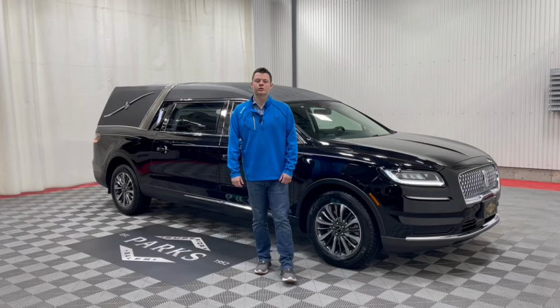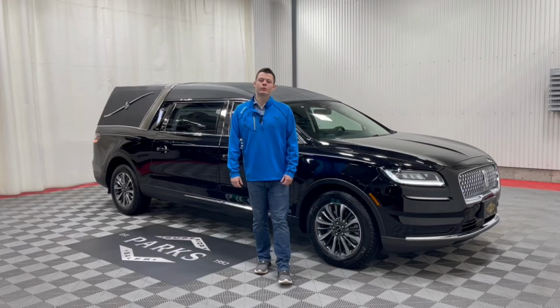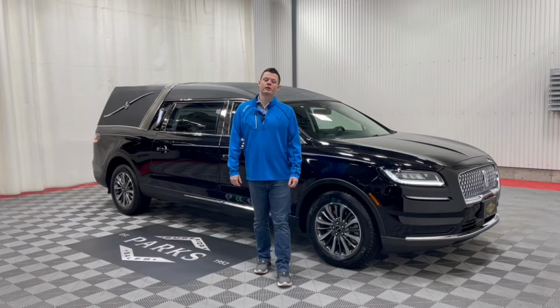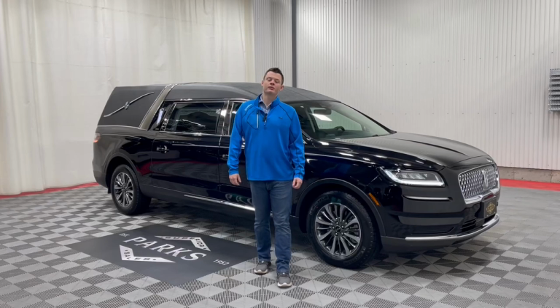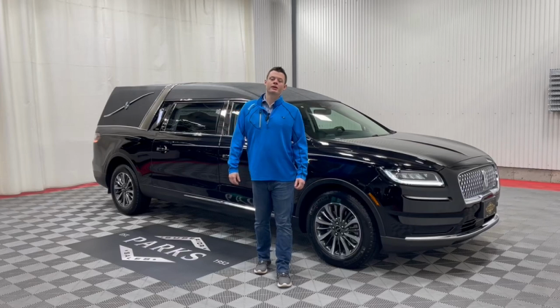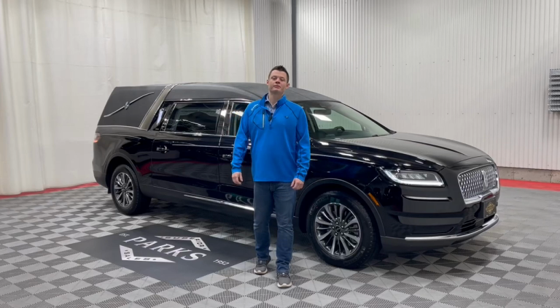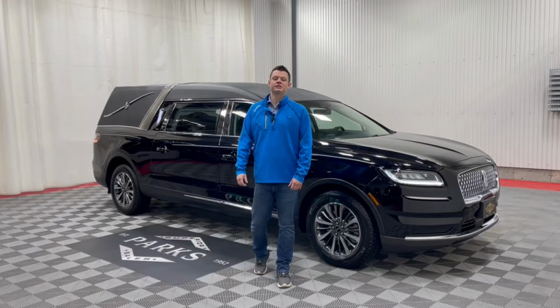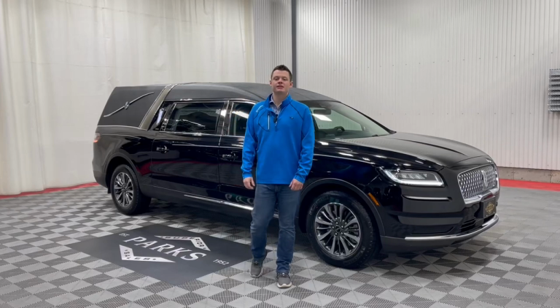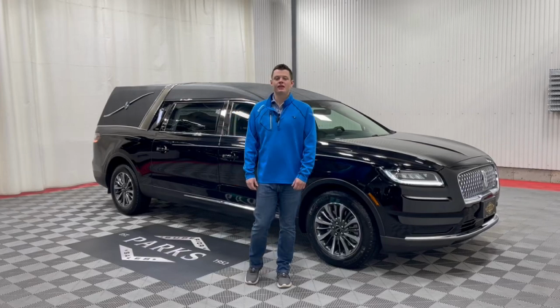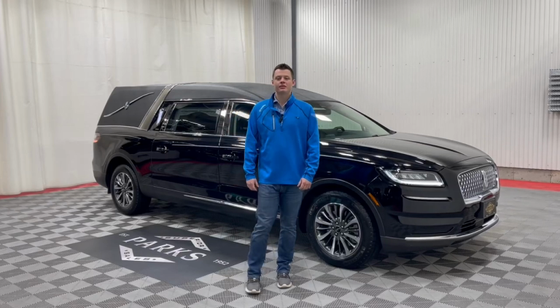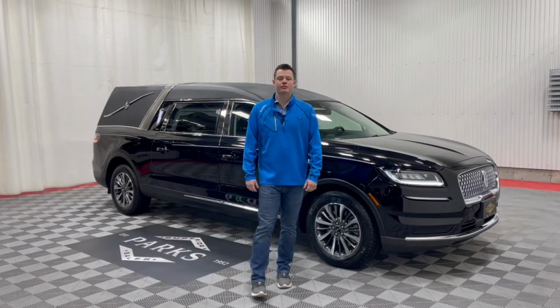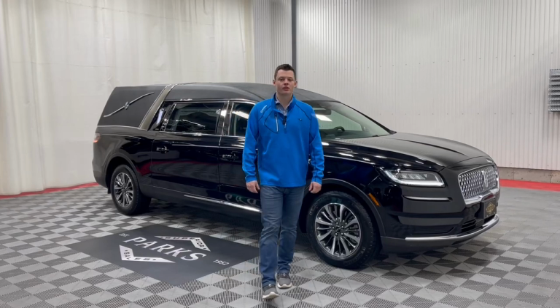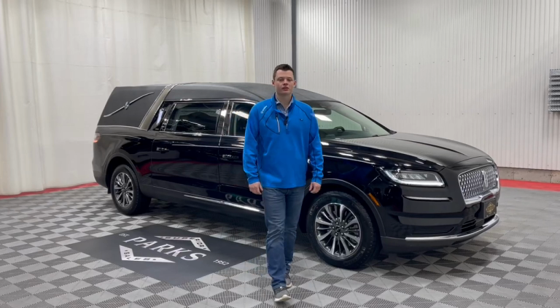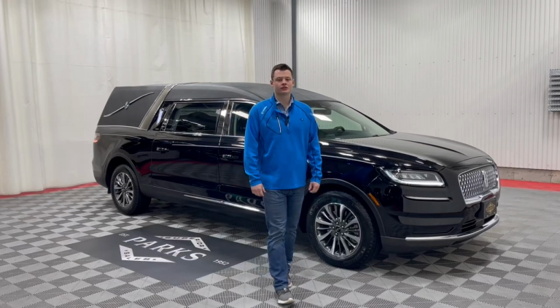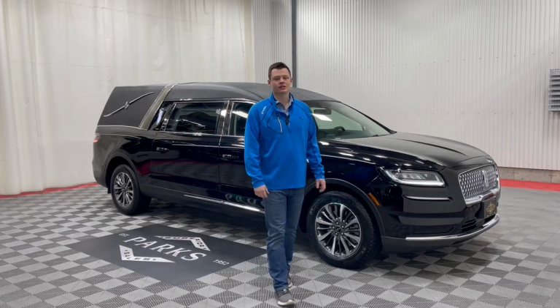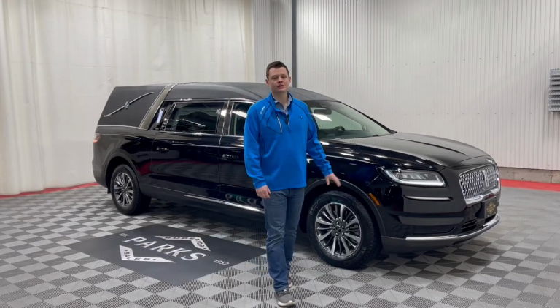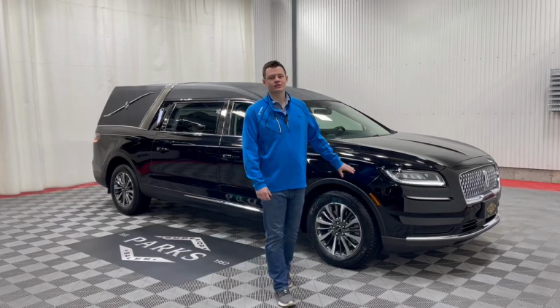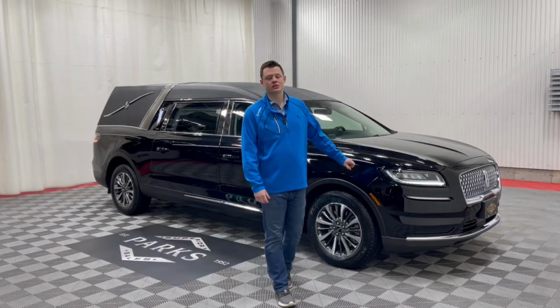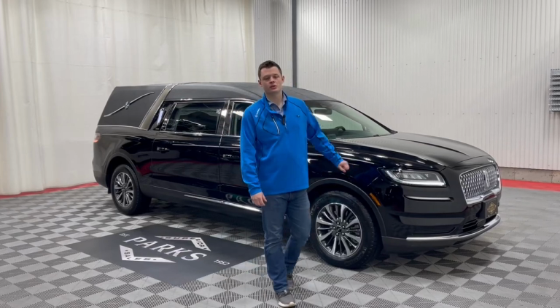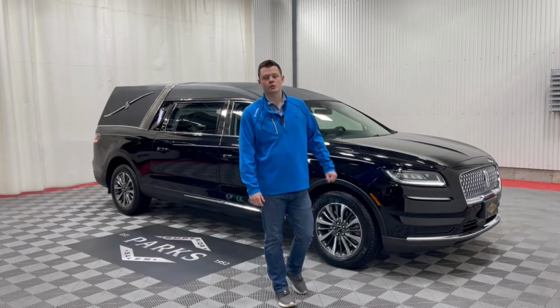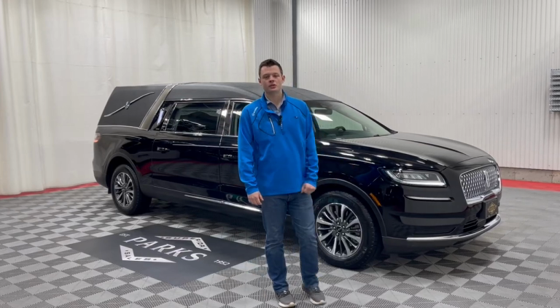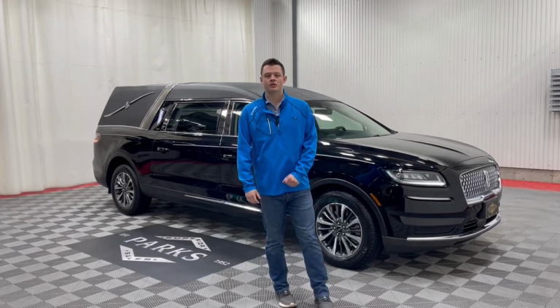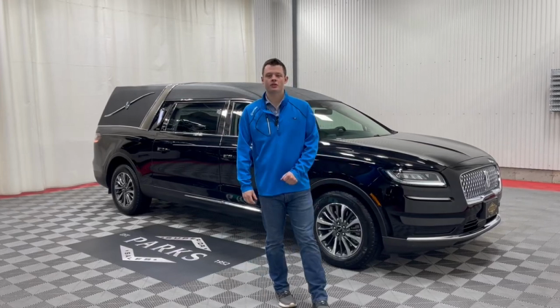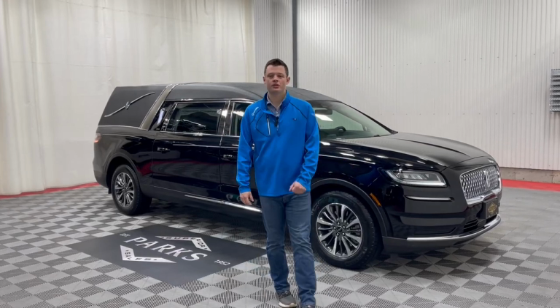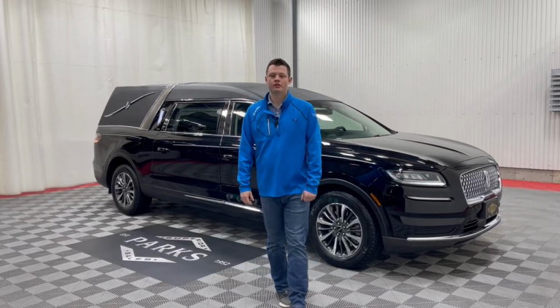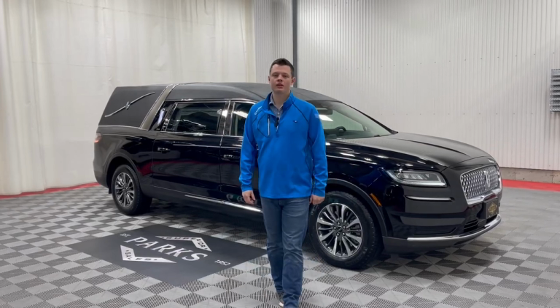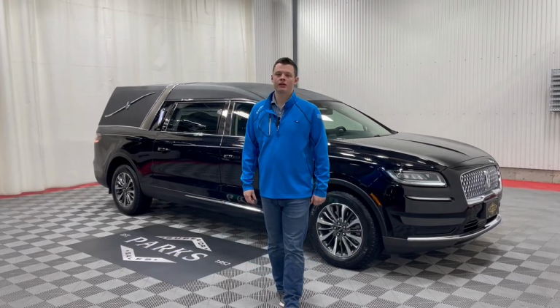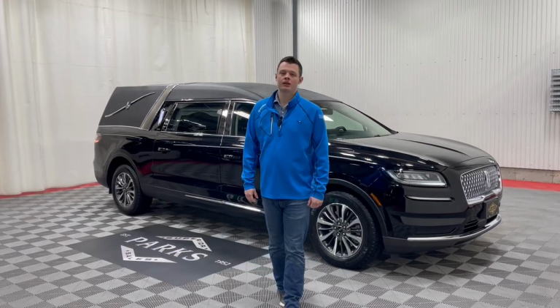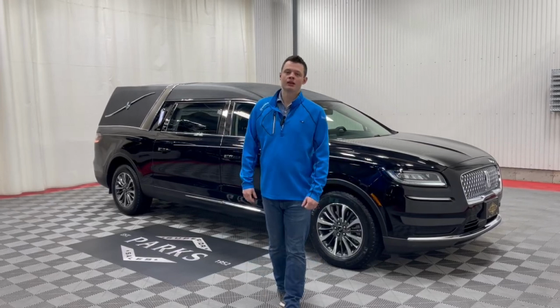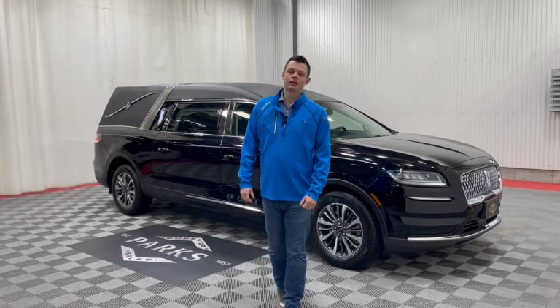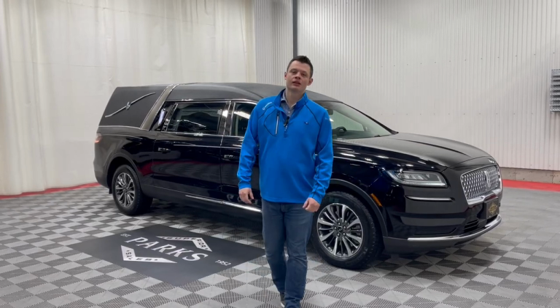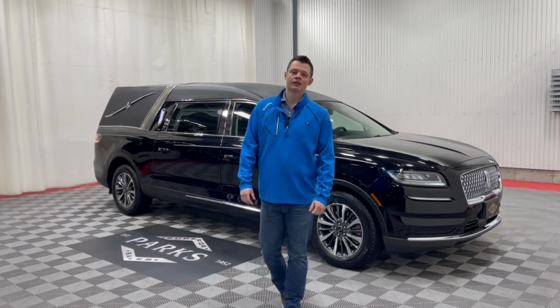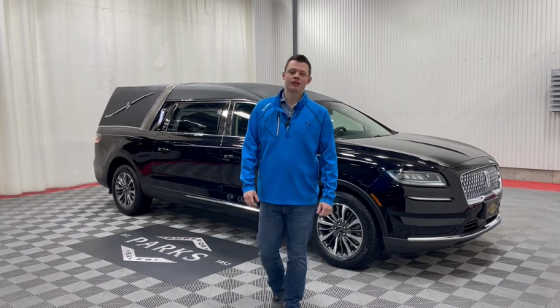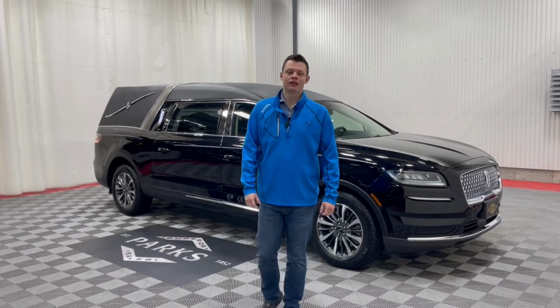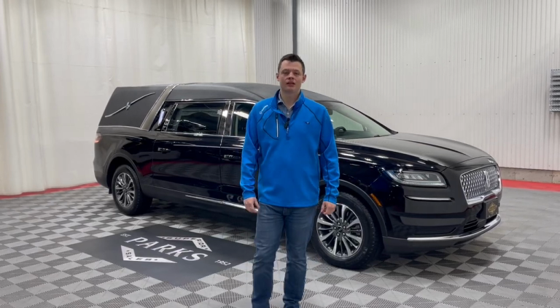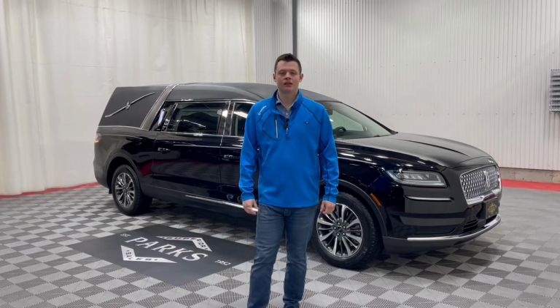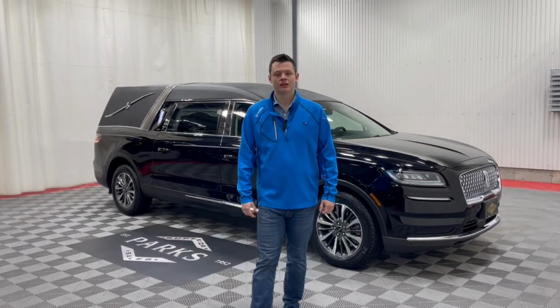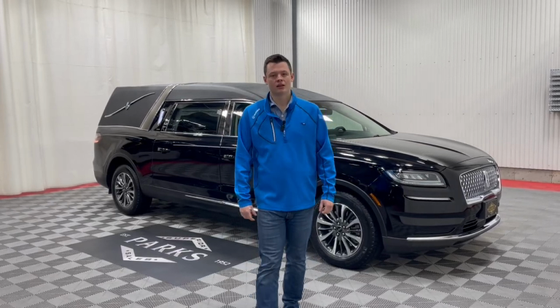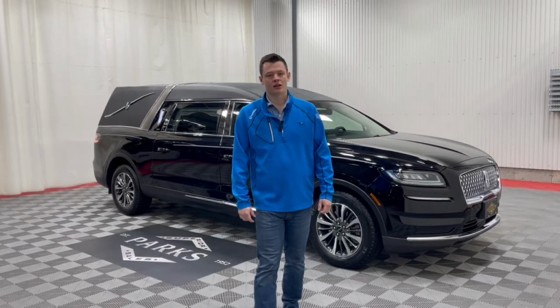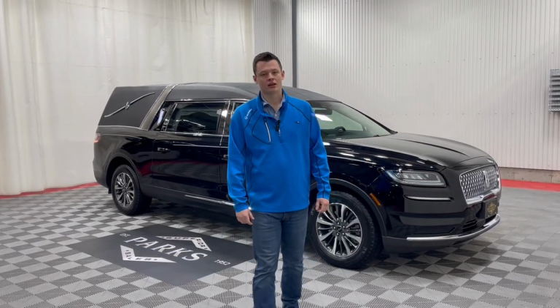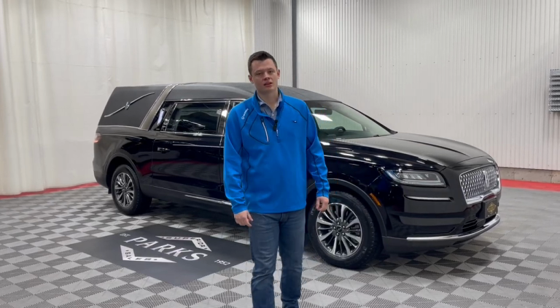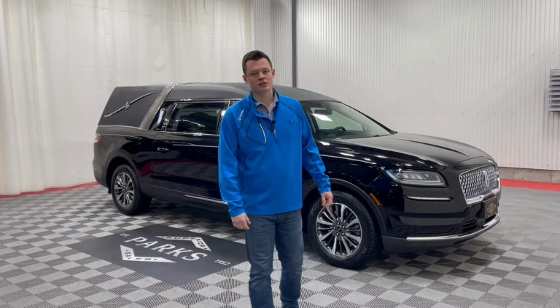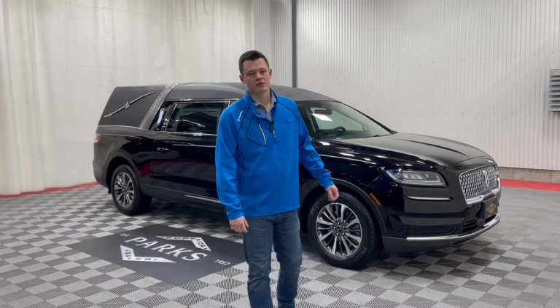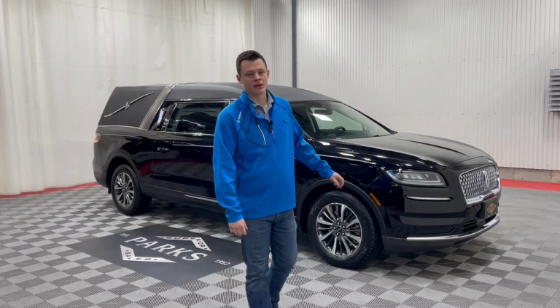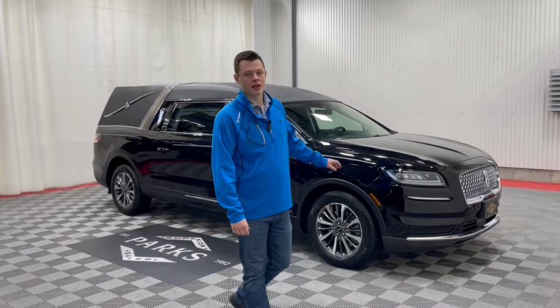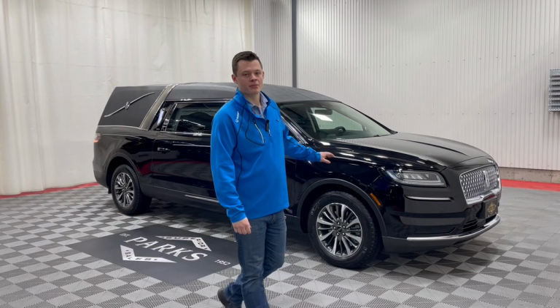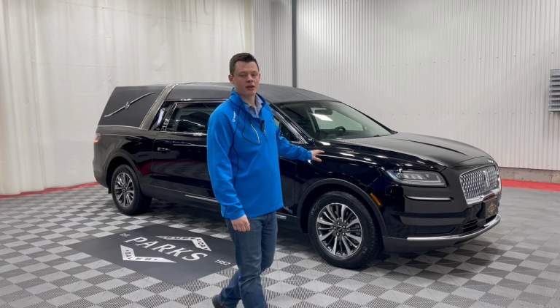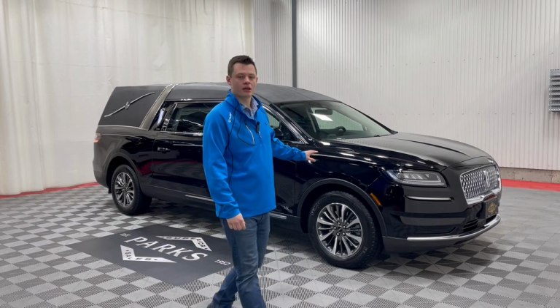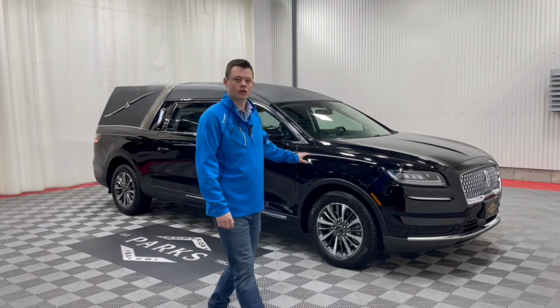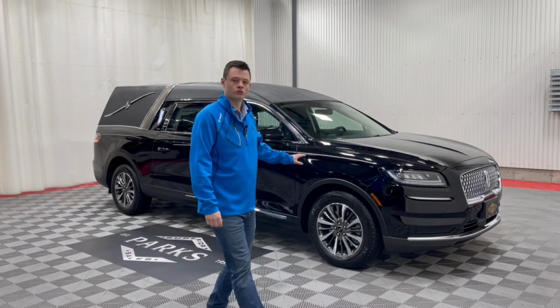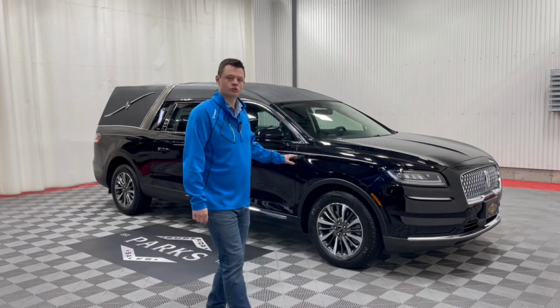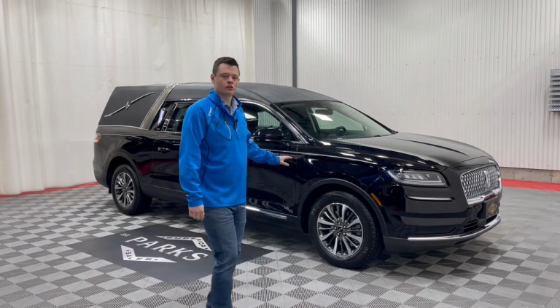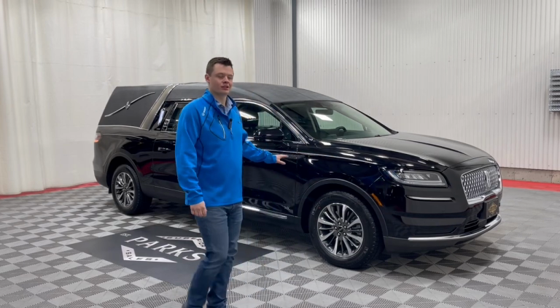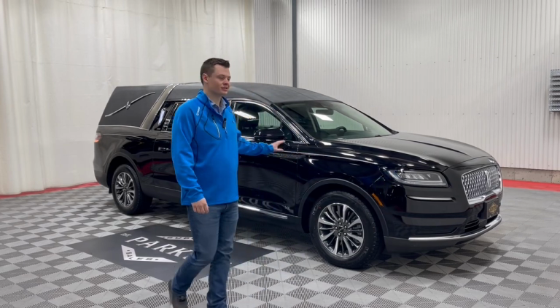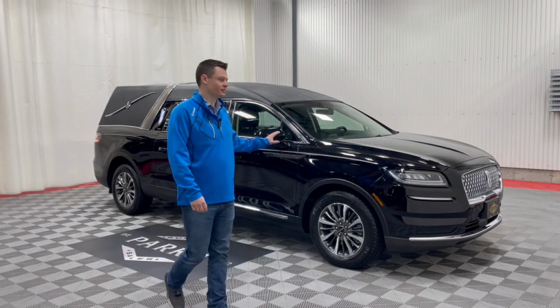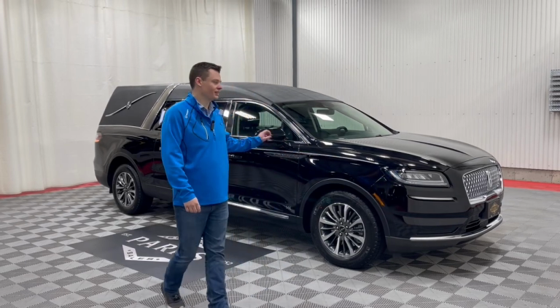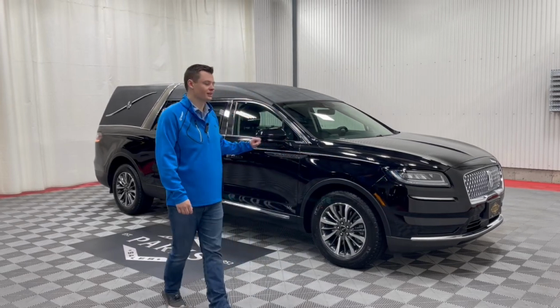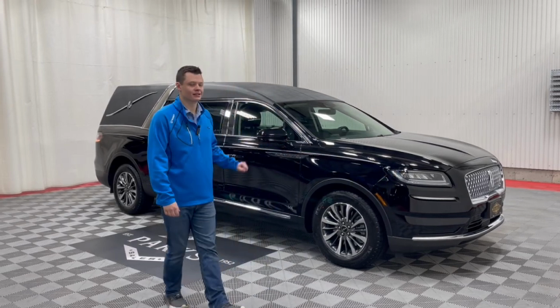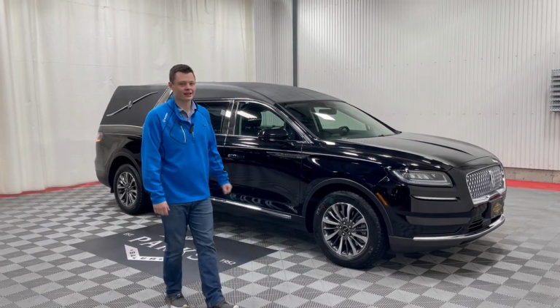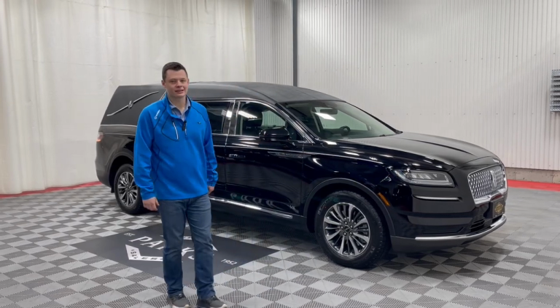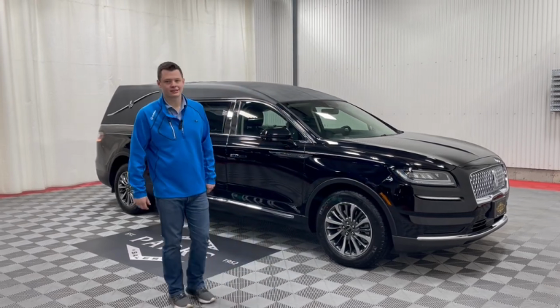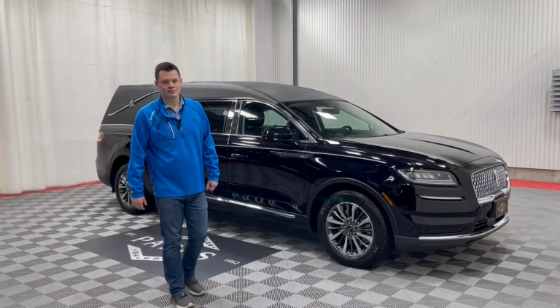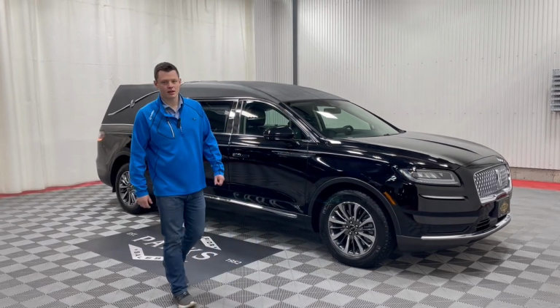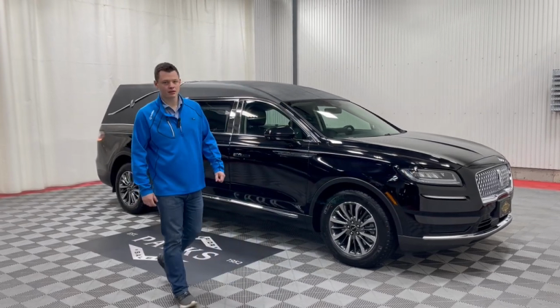Good morning, my name is Nathan Parks, and this is a 2023 Lincoln Nautilus by MK Coach. This is the Legacy model.